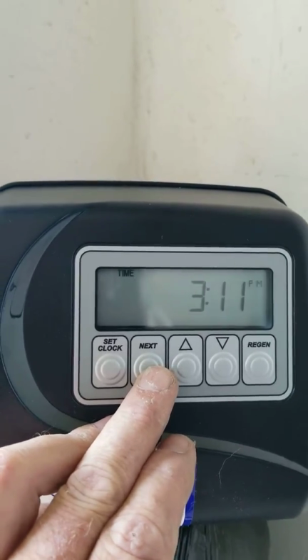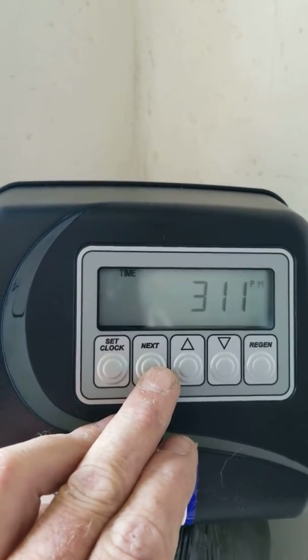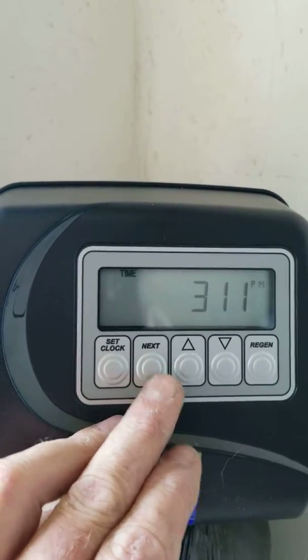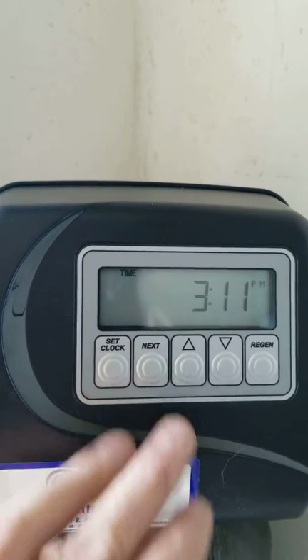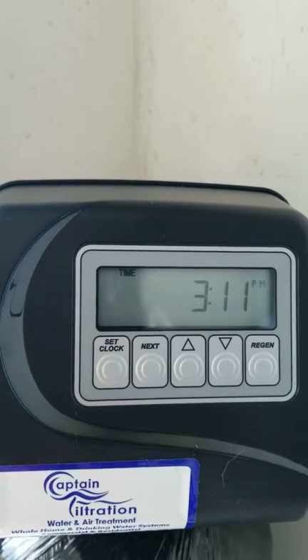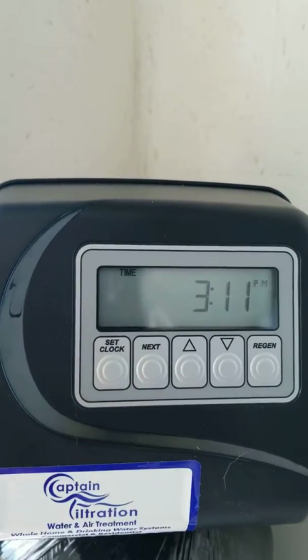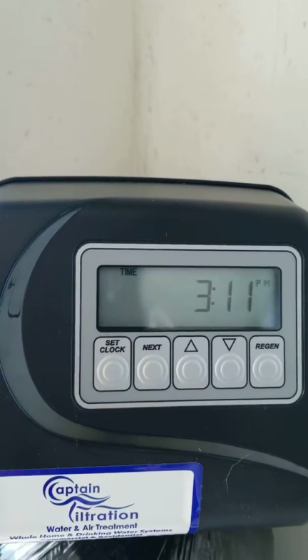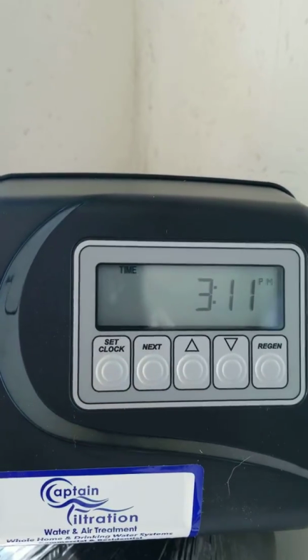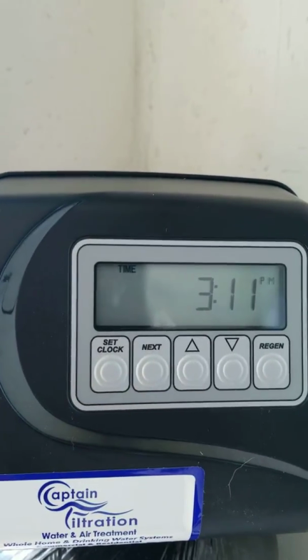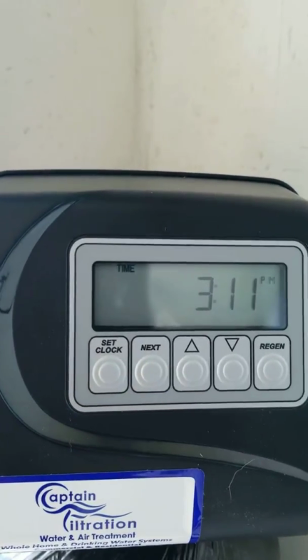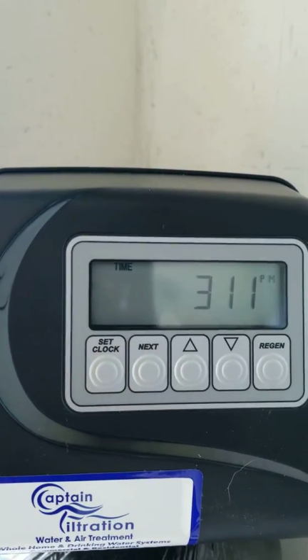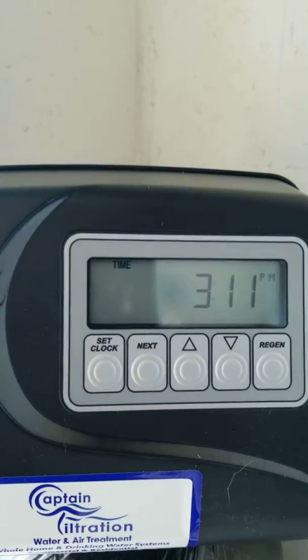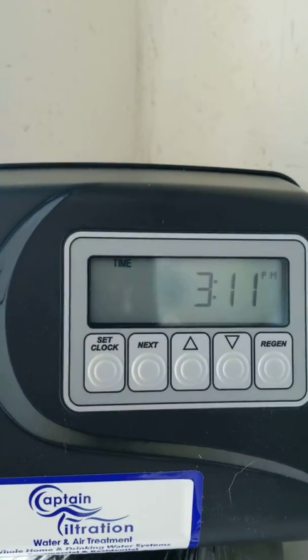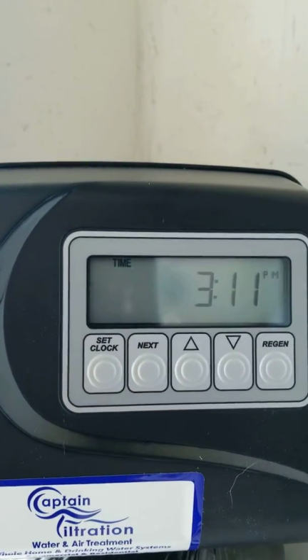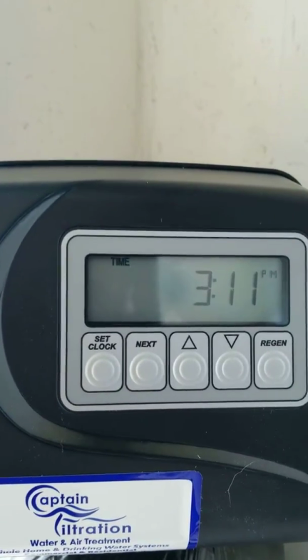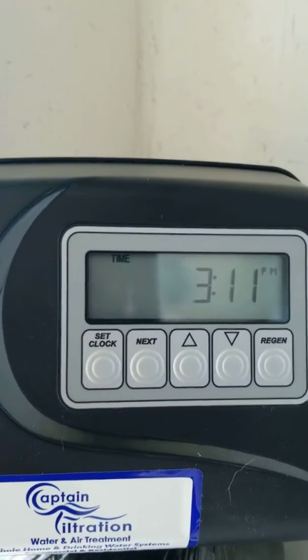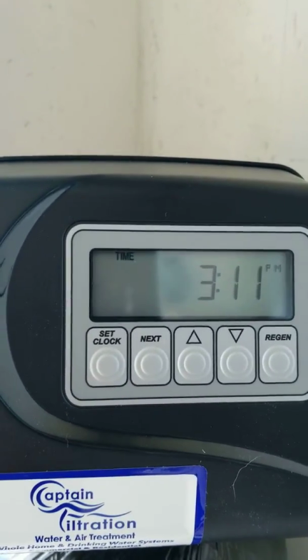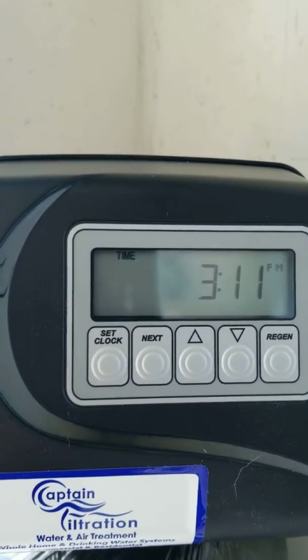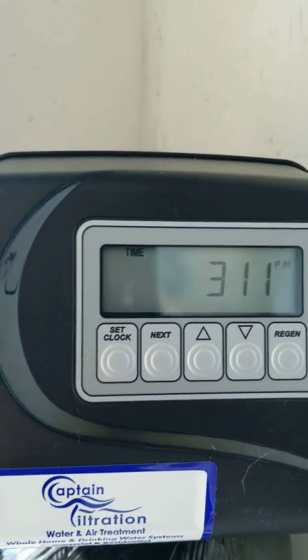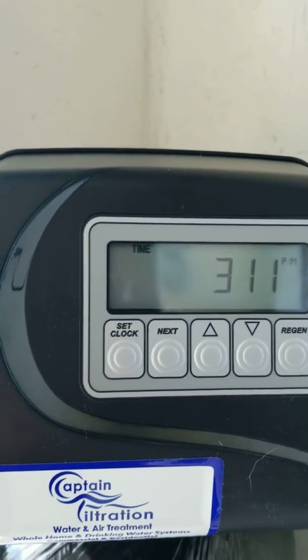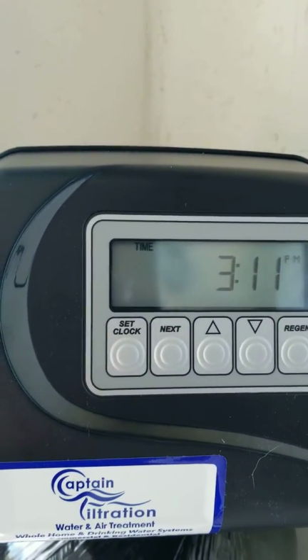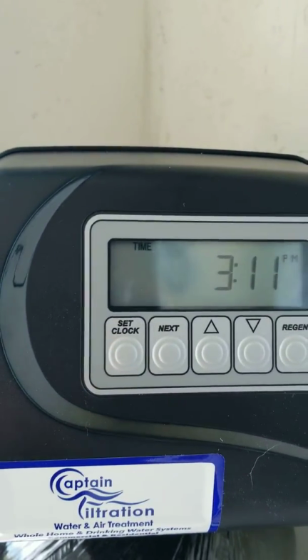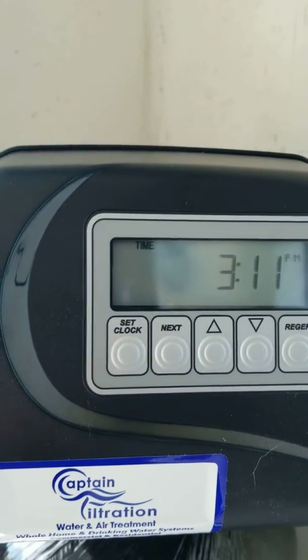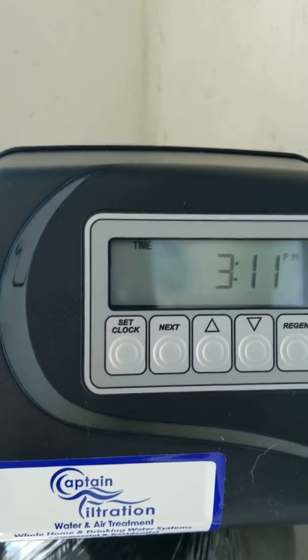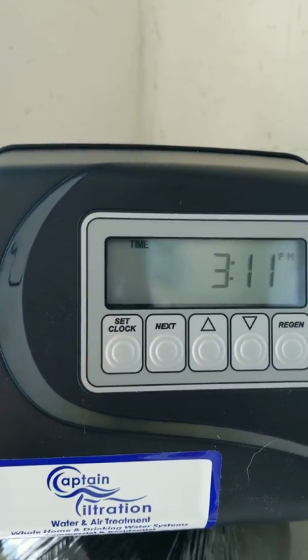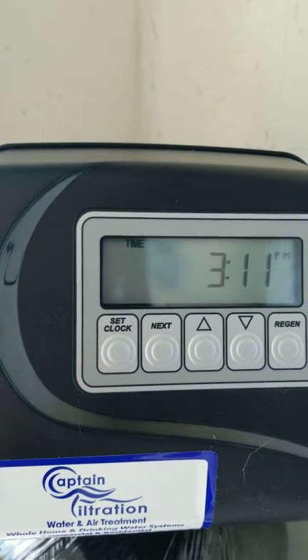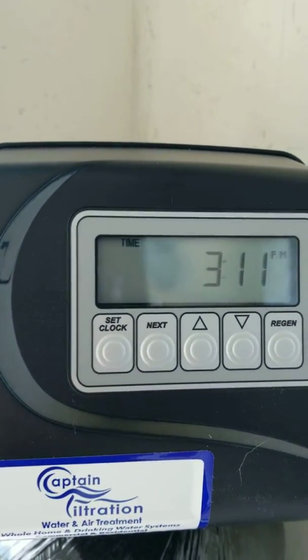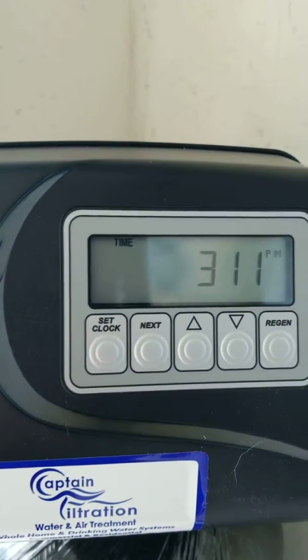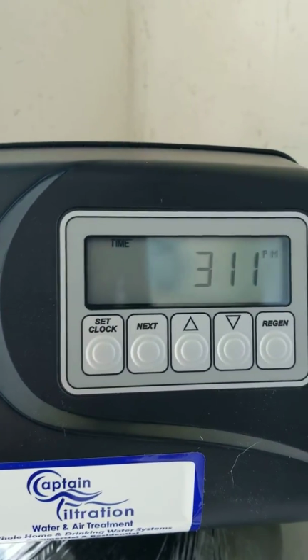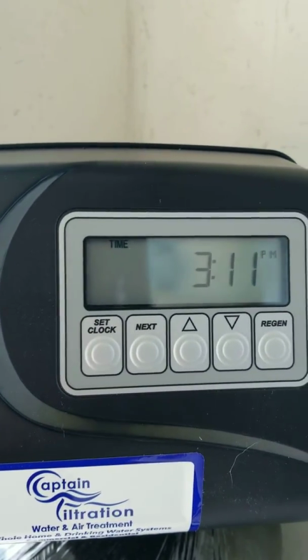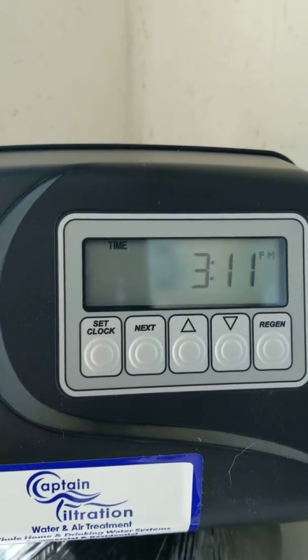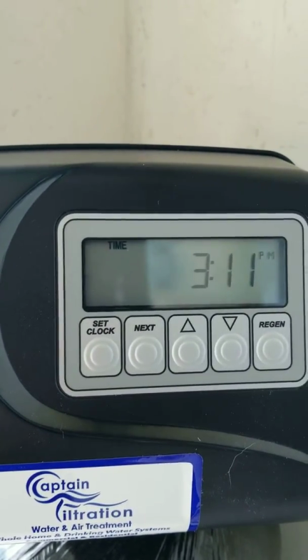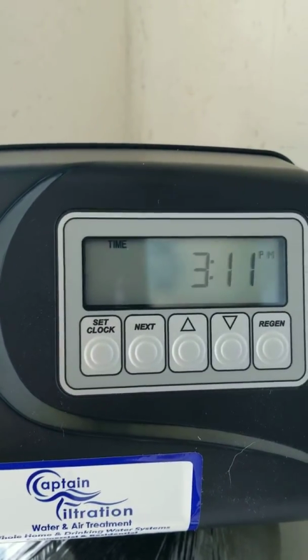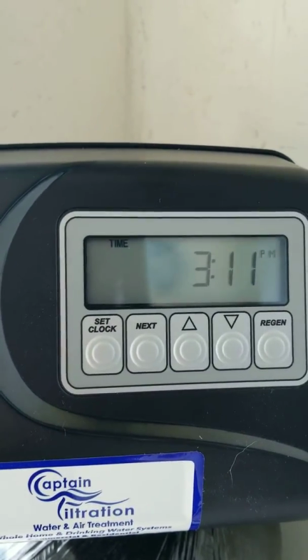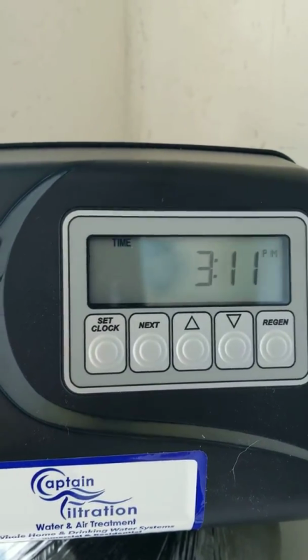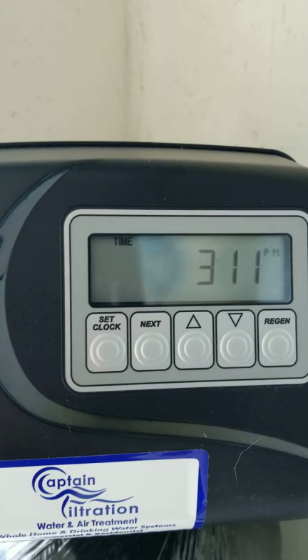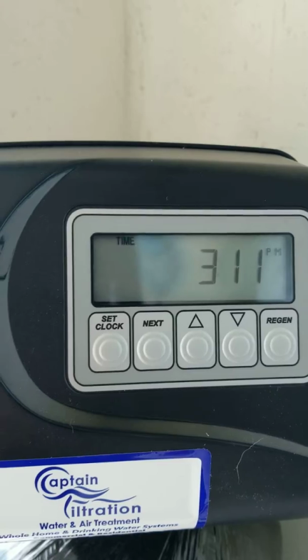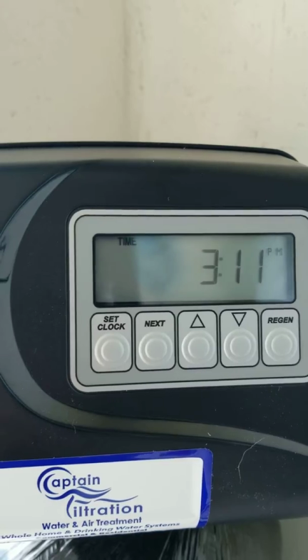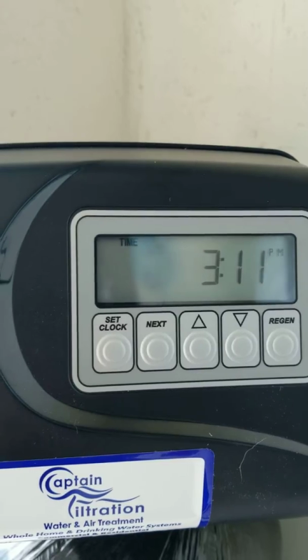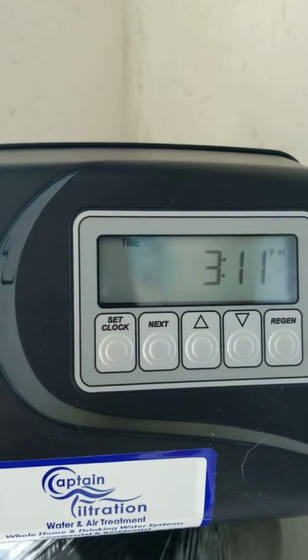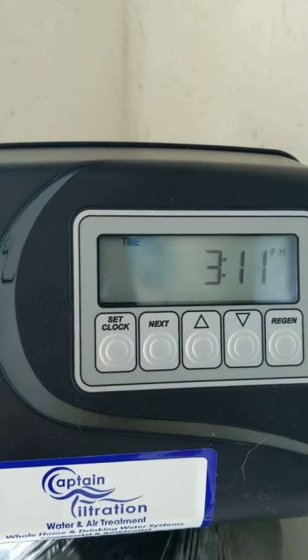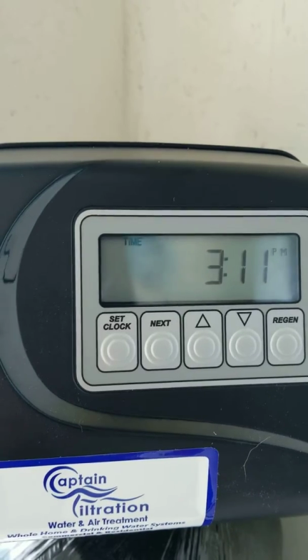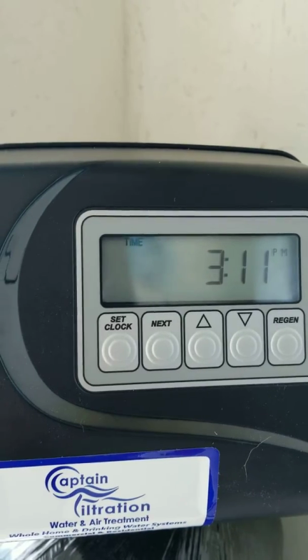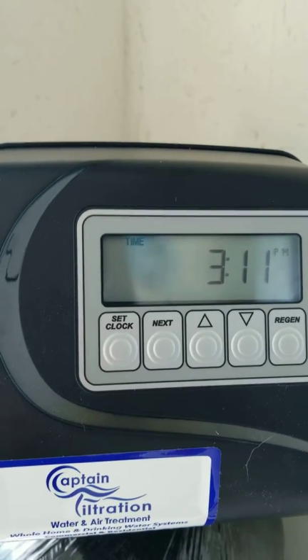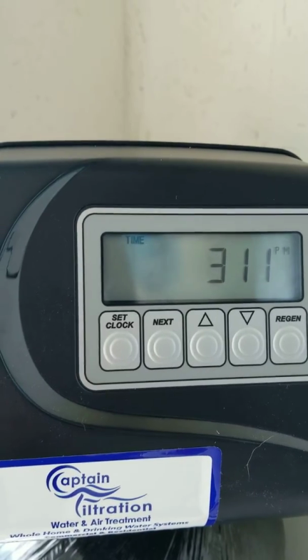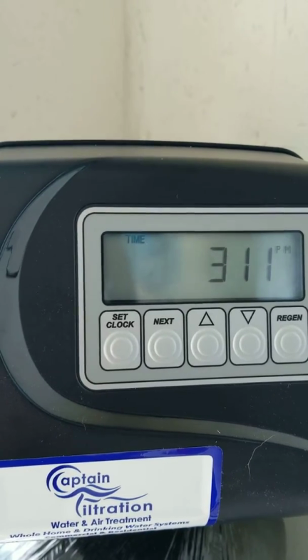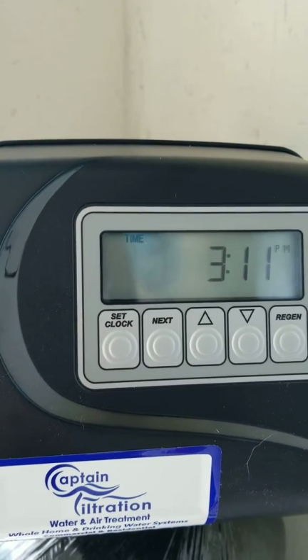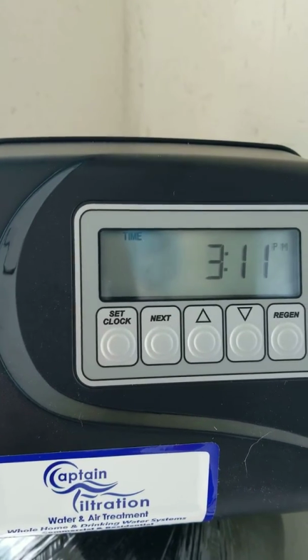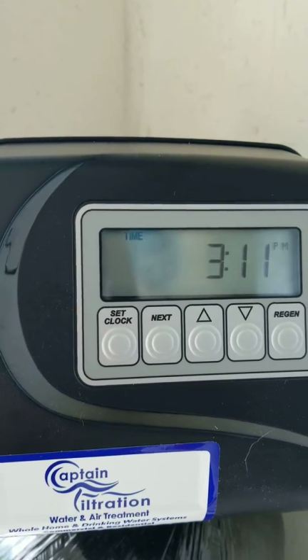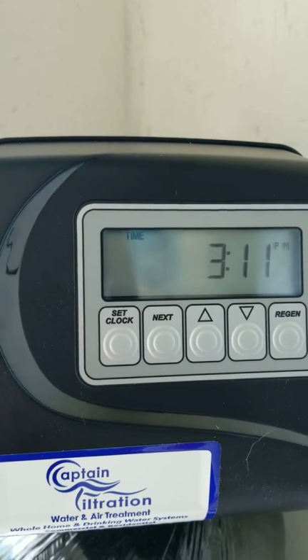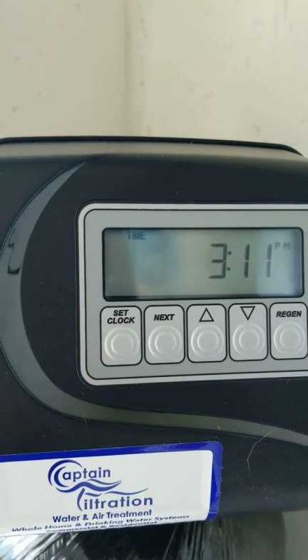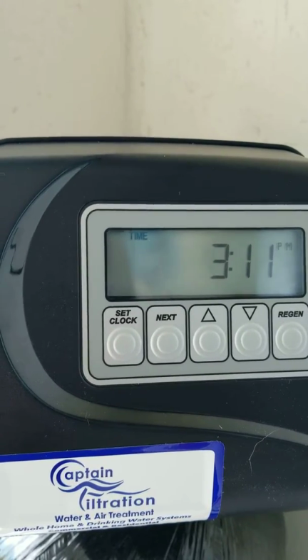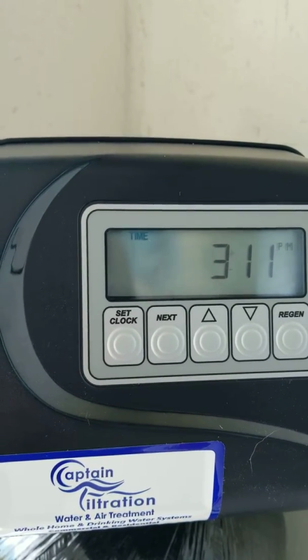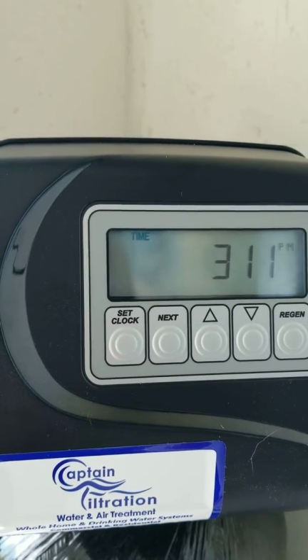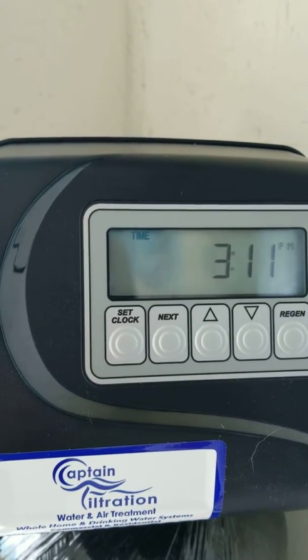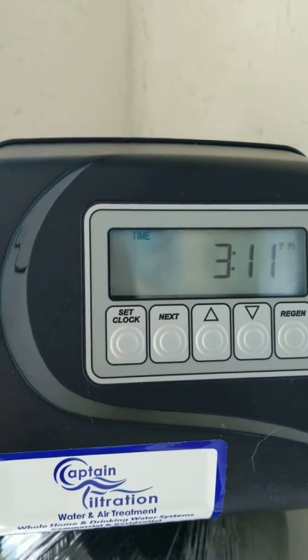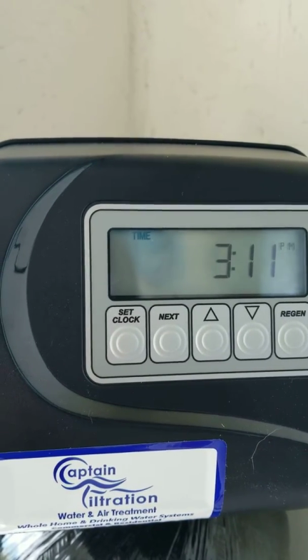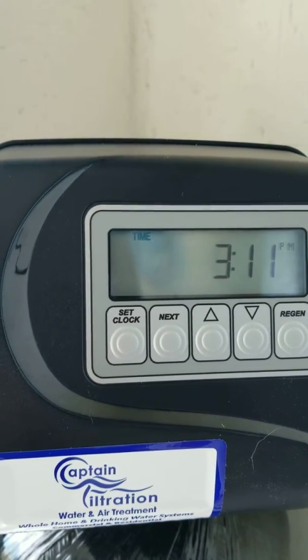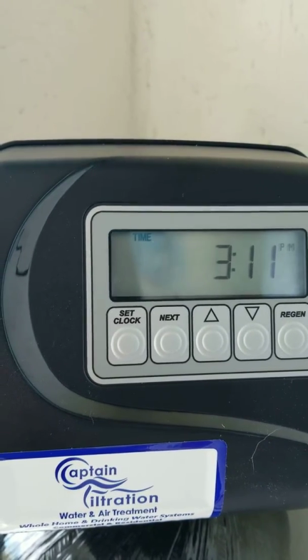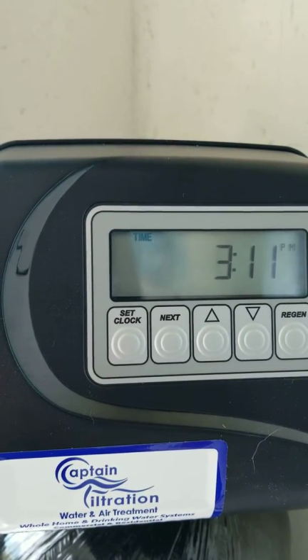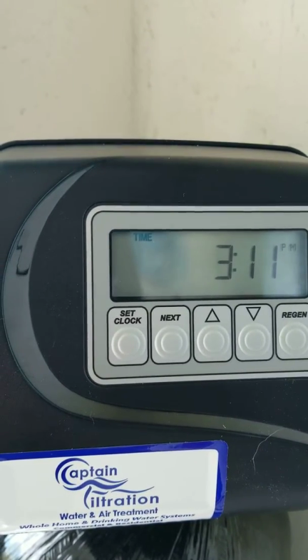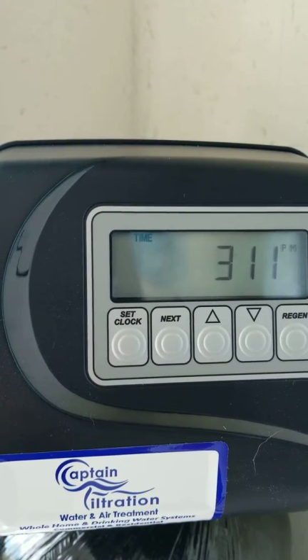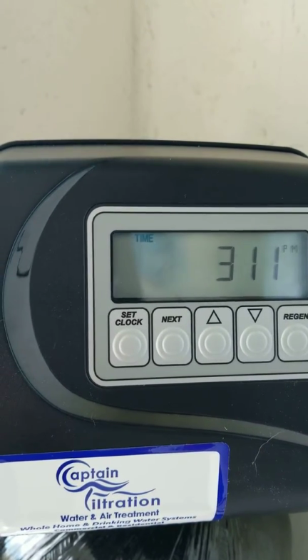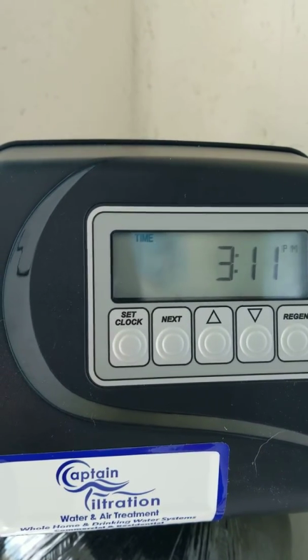And that is how you set a CLAC 5 button controller. This is Todd with Captain Filtration in Sarasota, Florida.